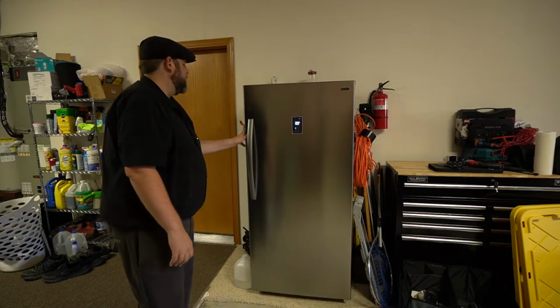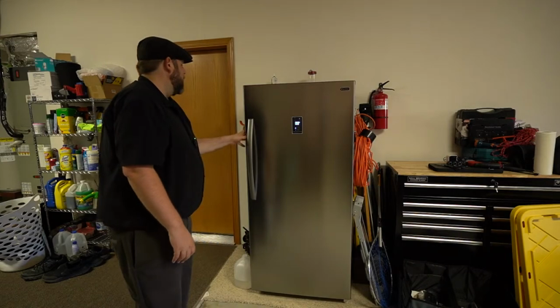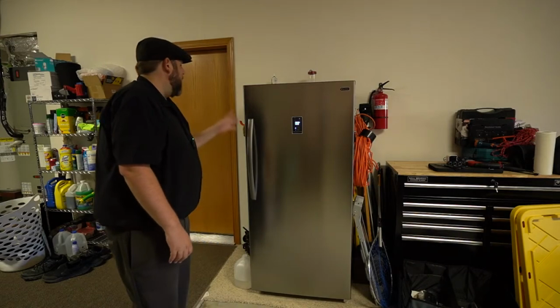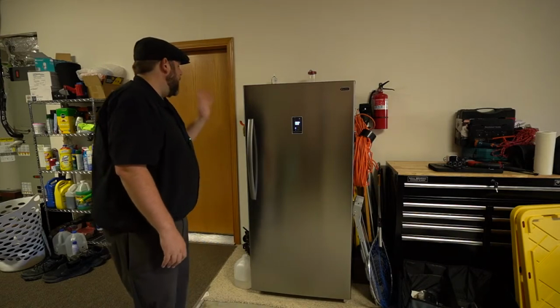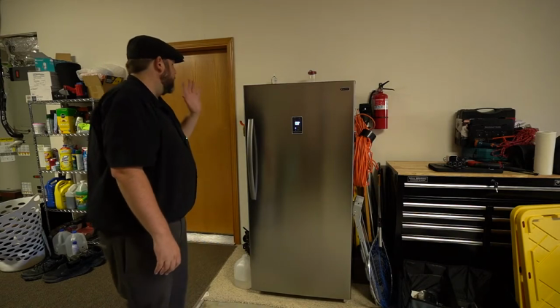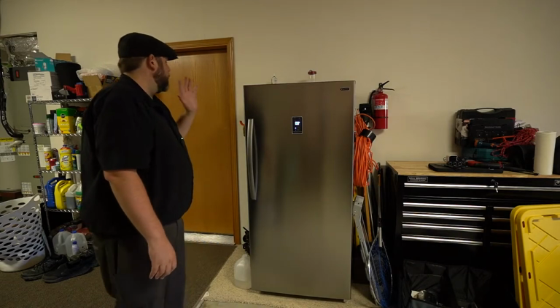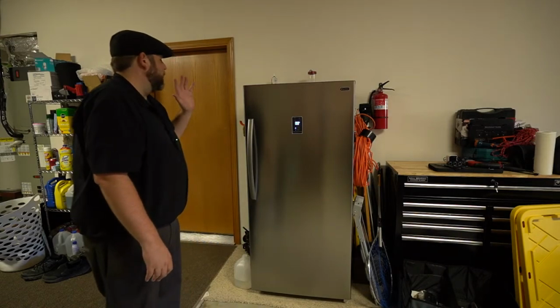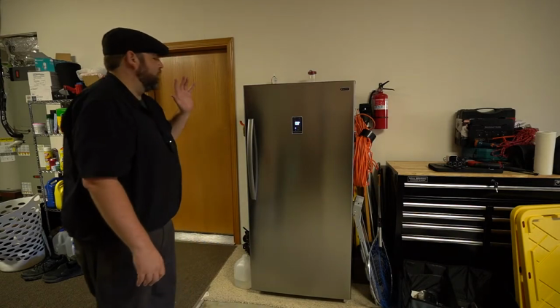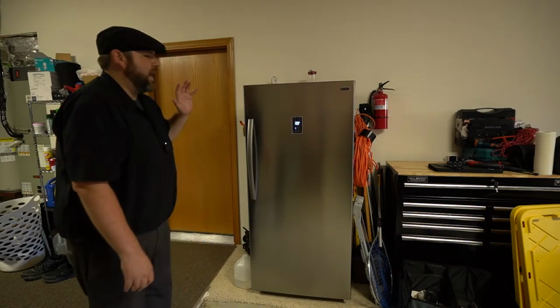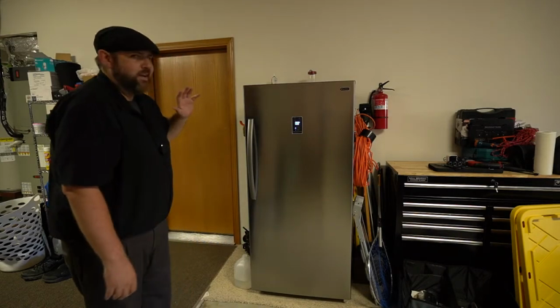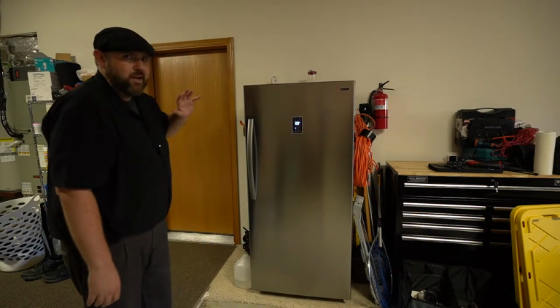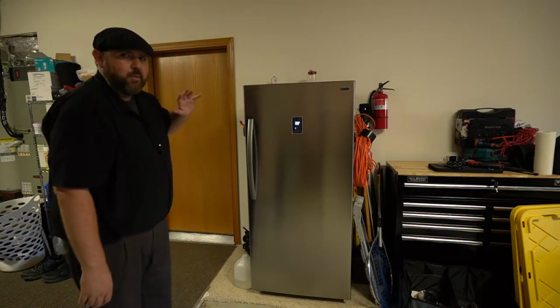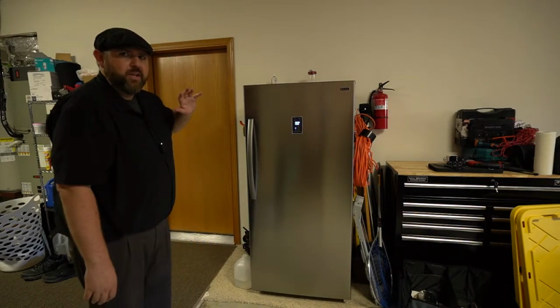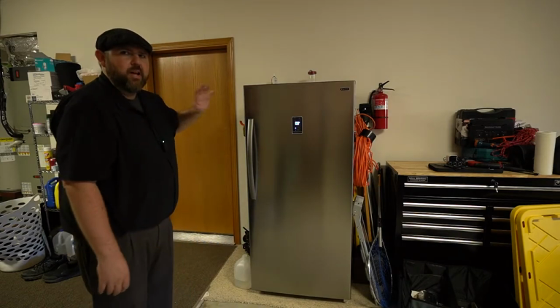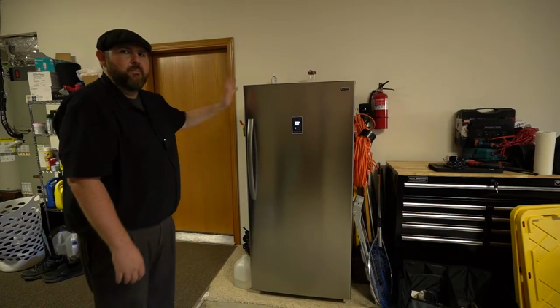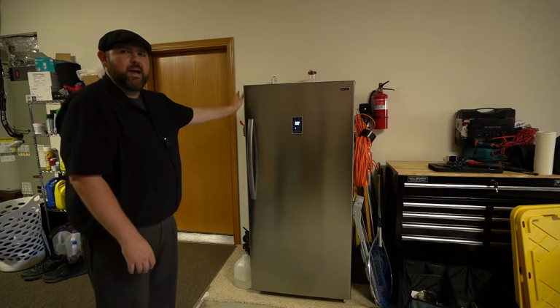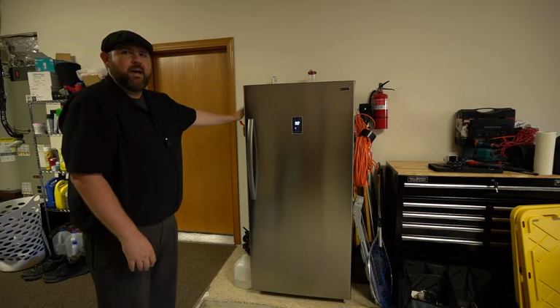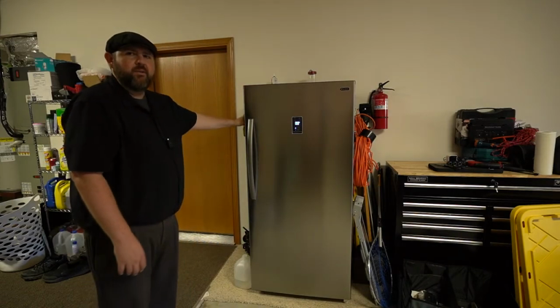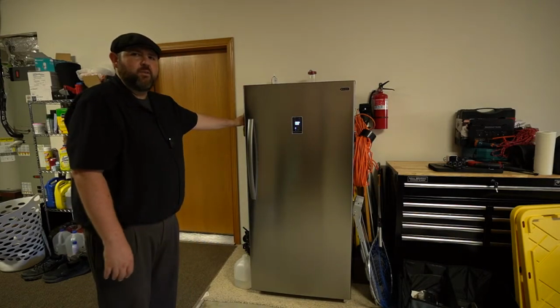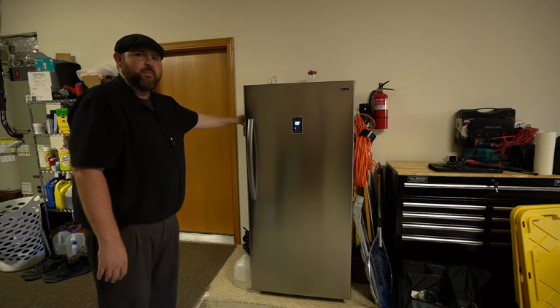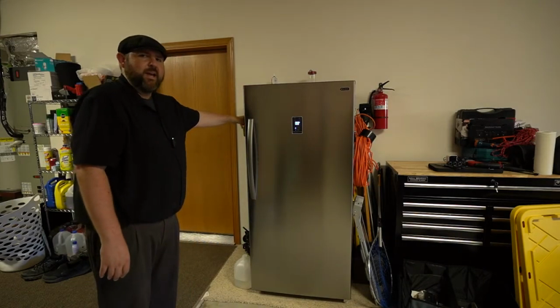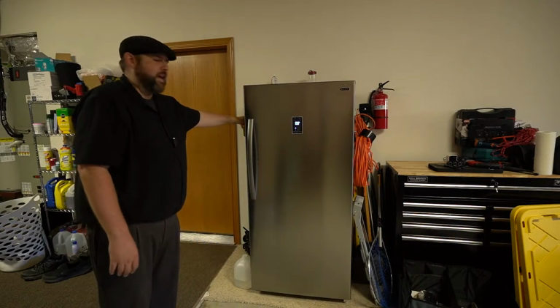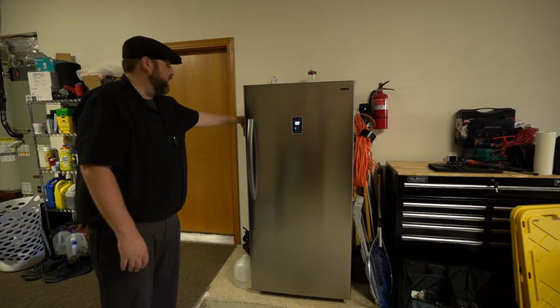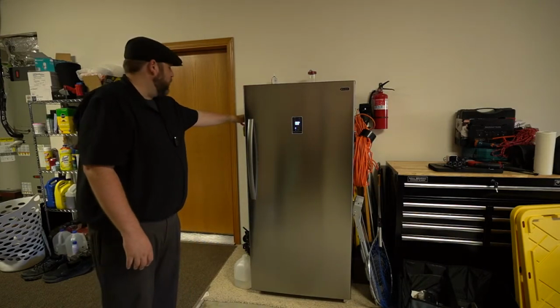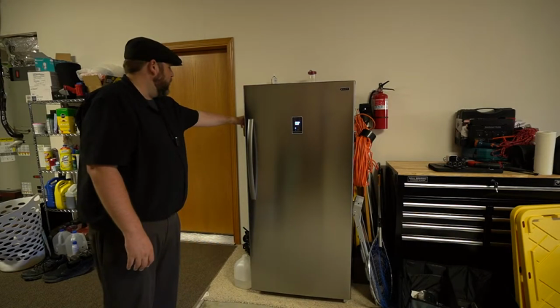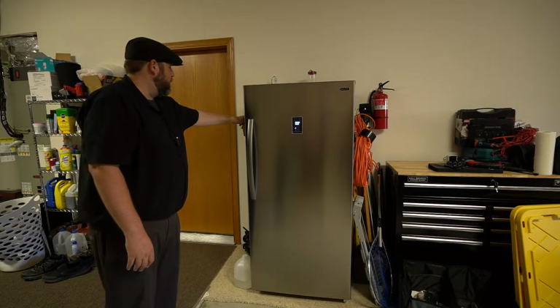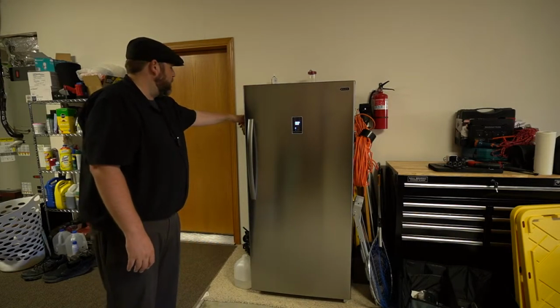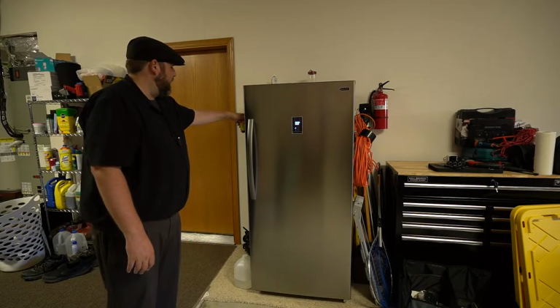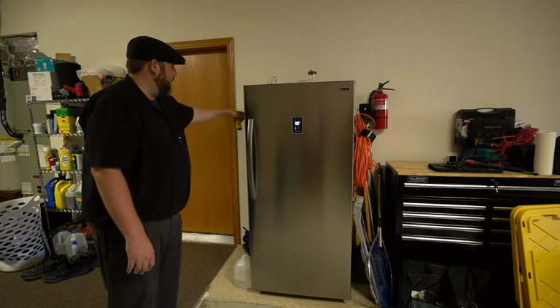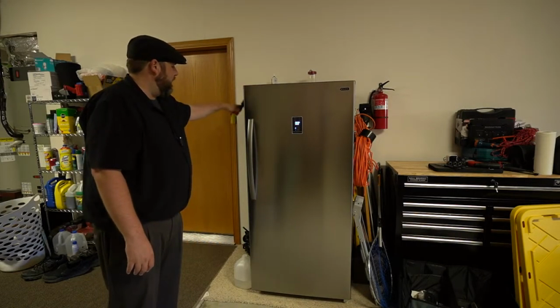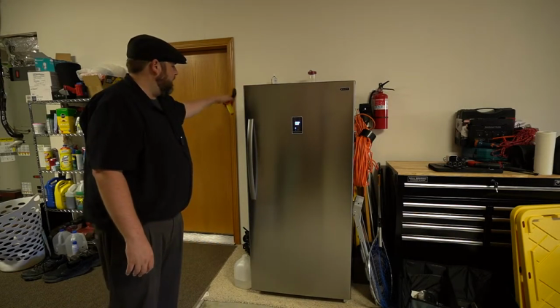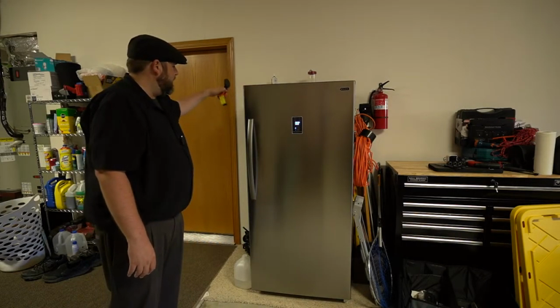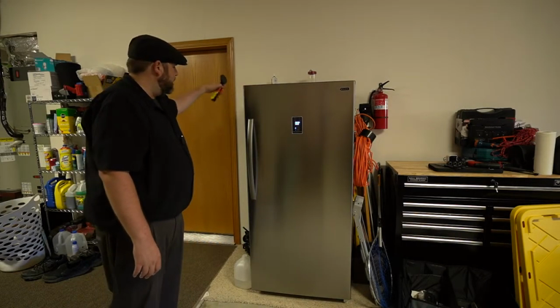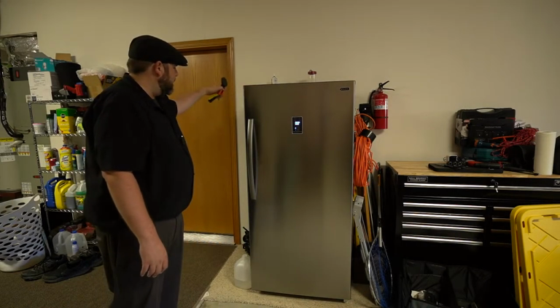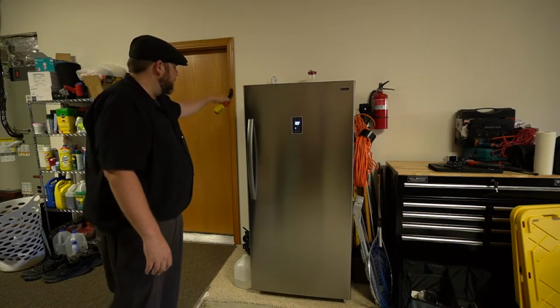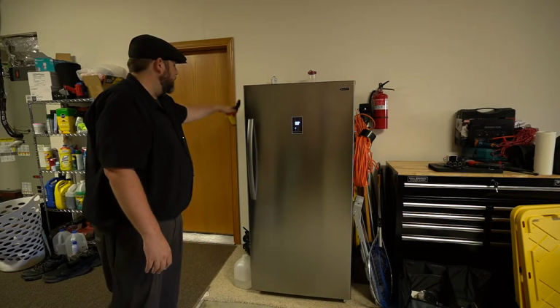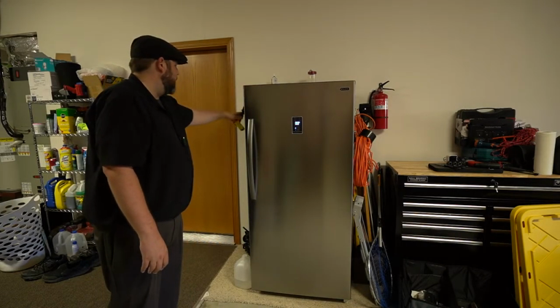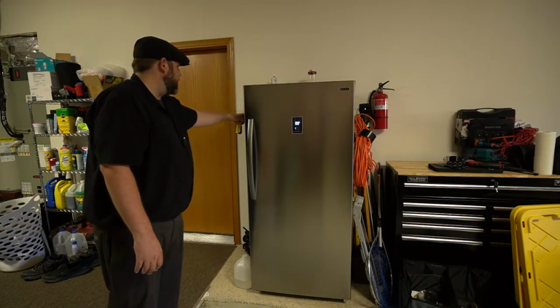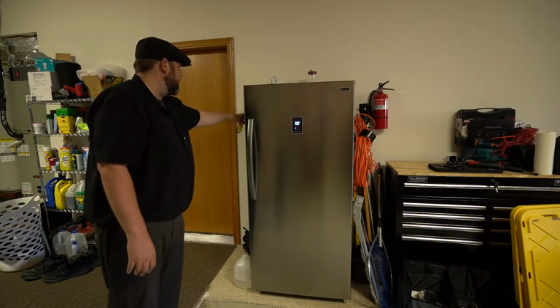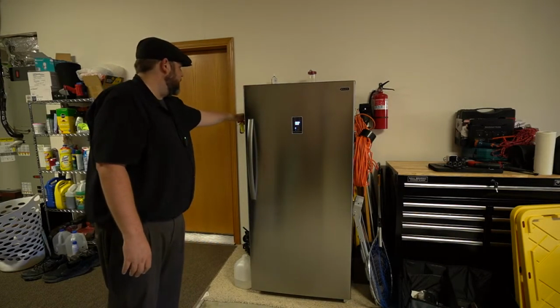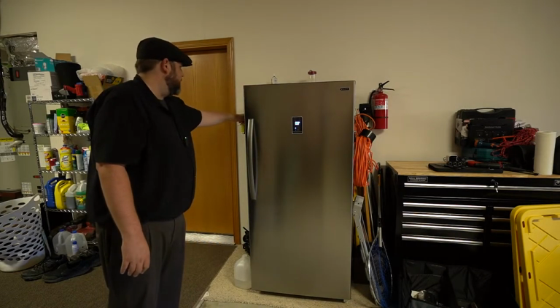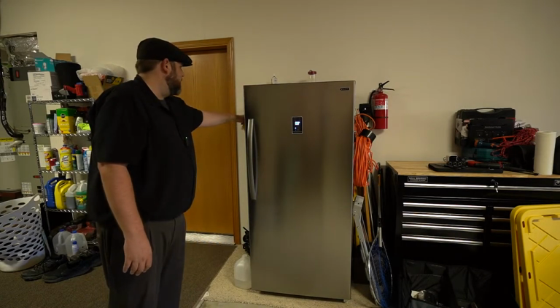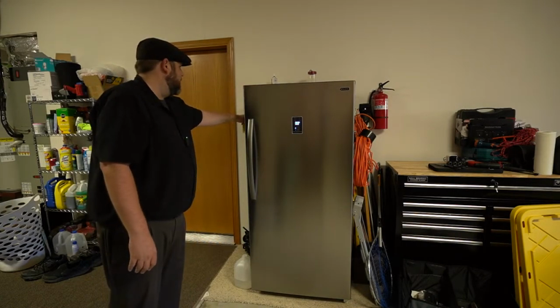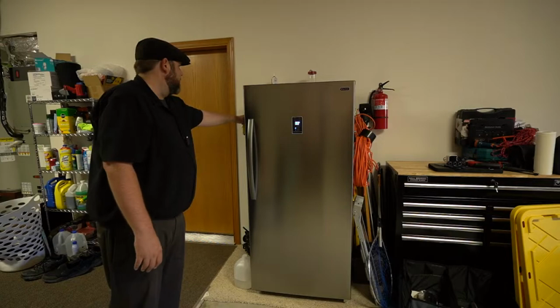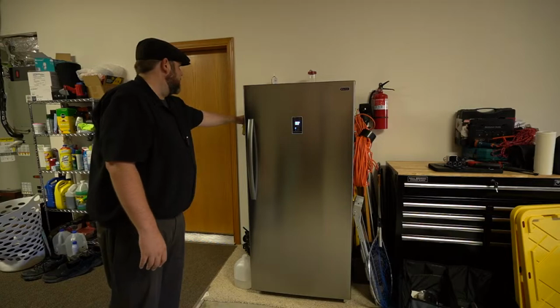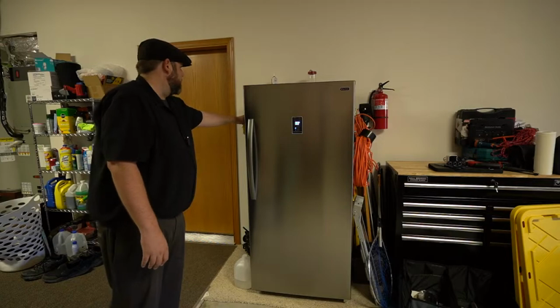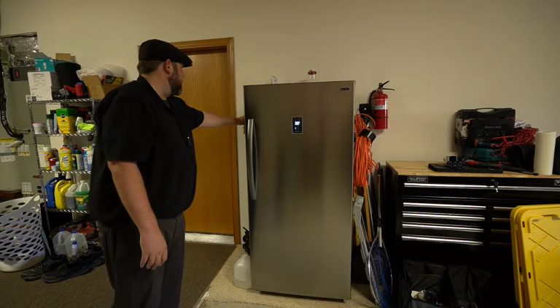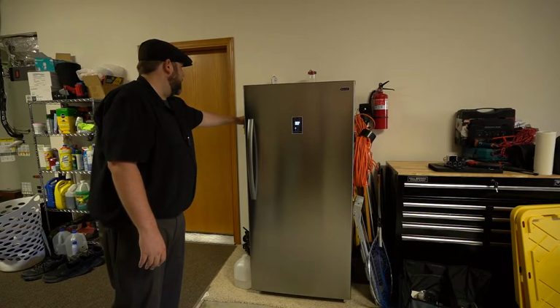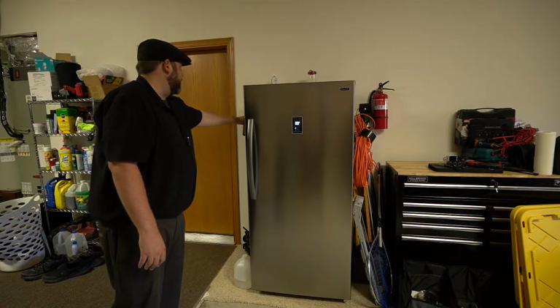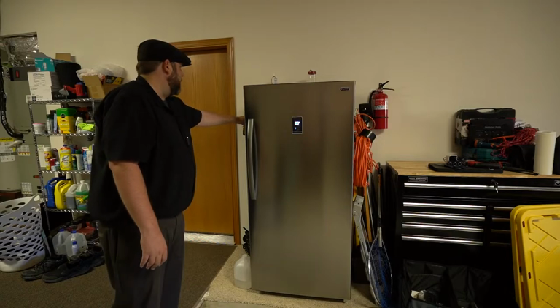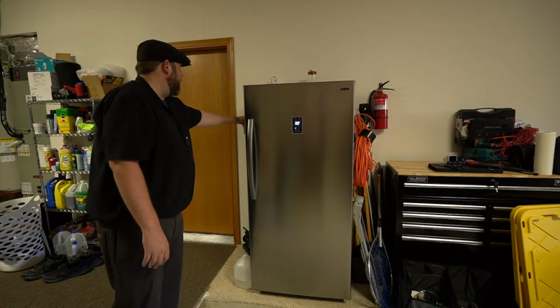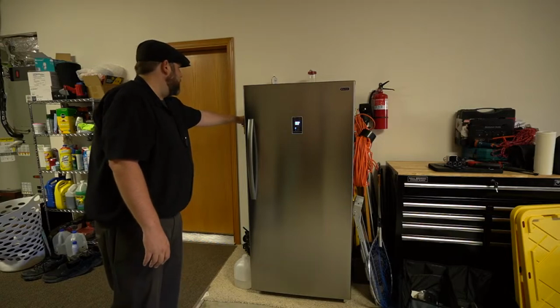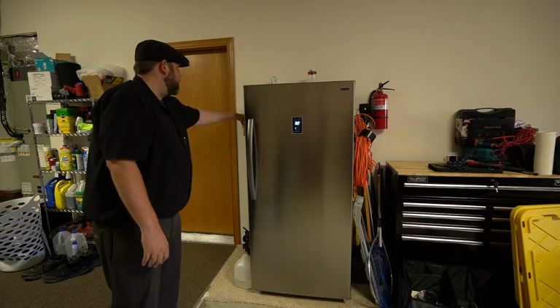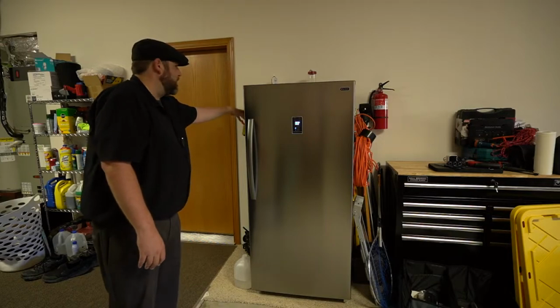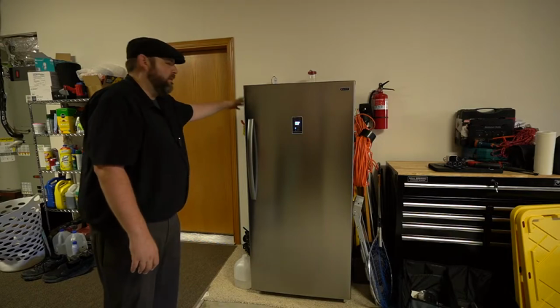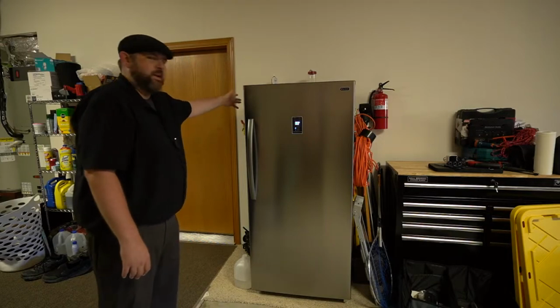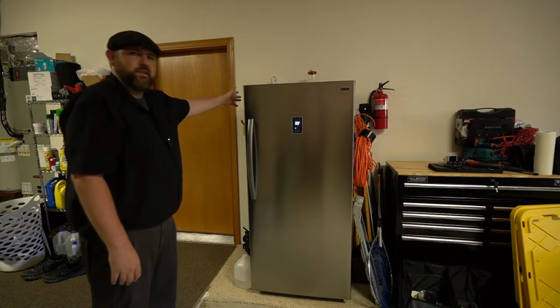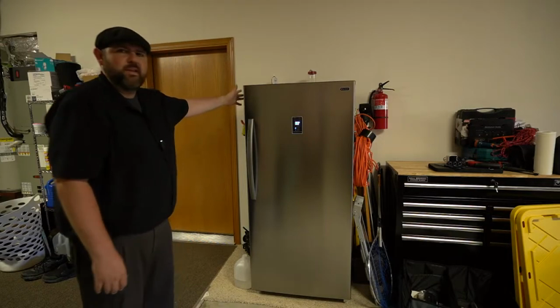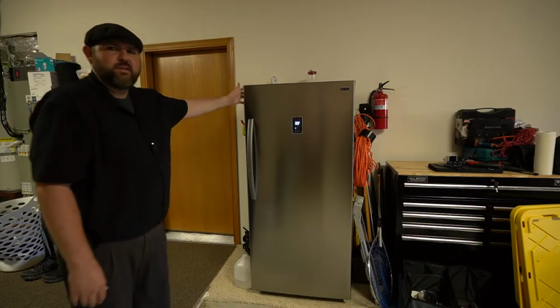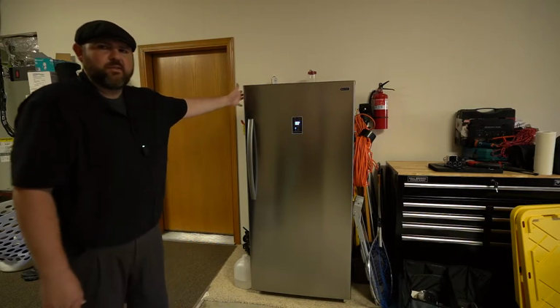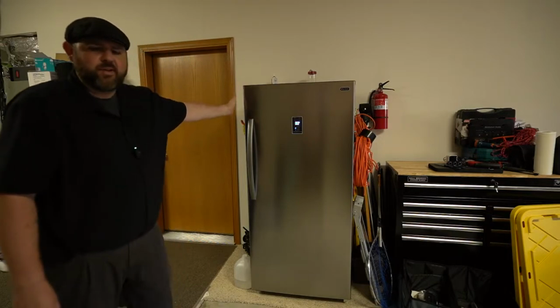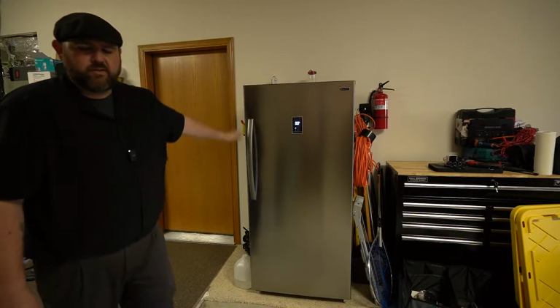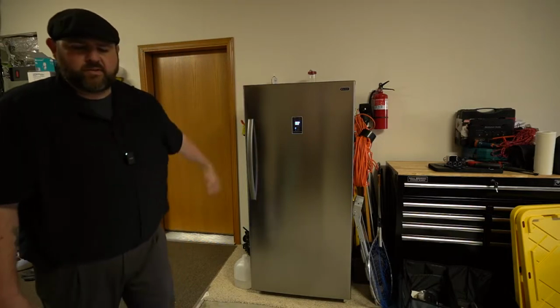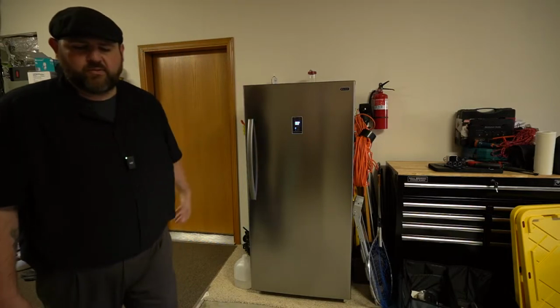I also double it up by using magnetic hooks and keeping different things on there — since it's out in the garage it kind of makes it easier there too.